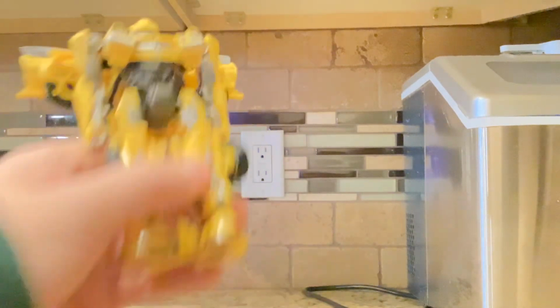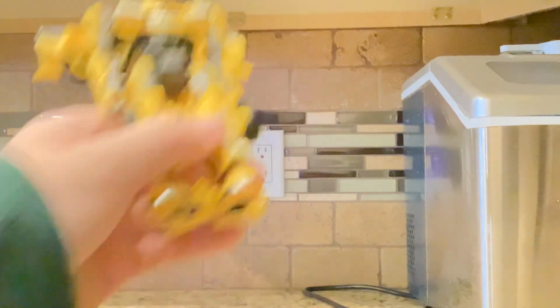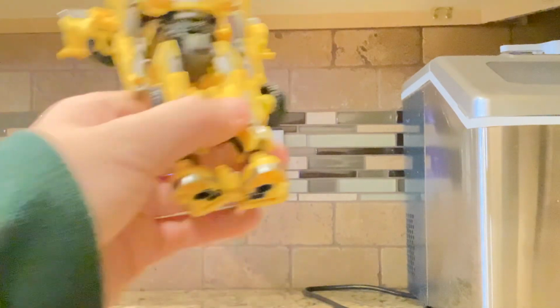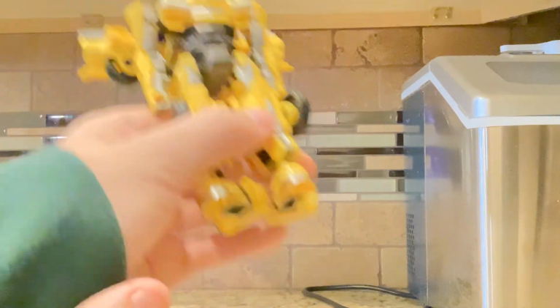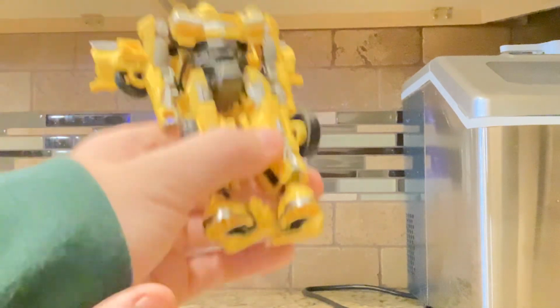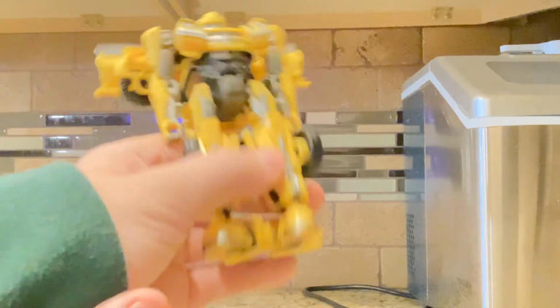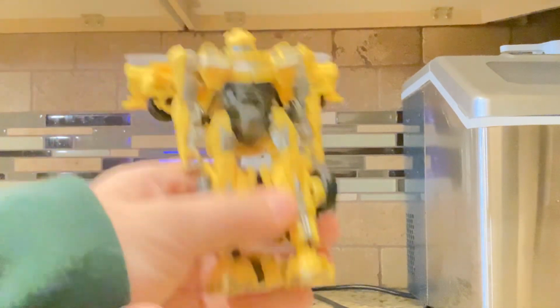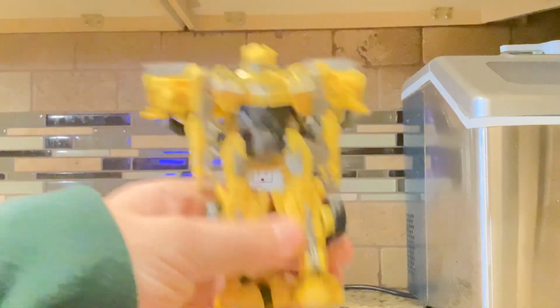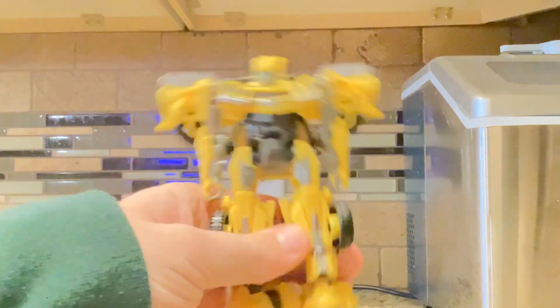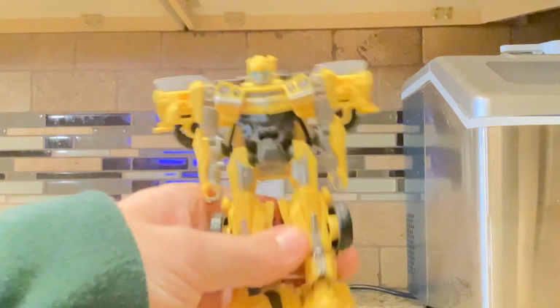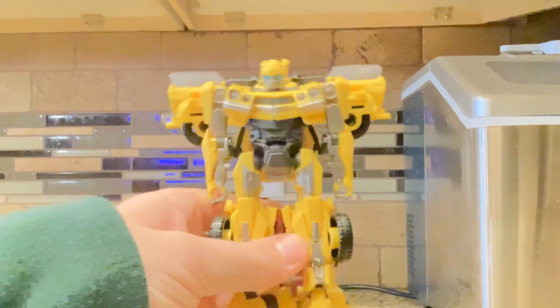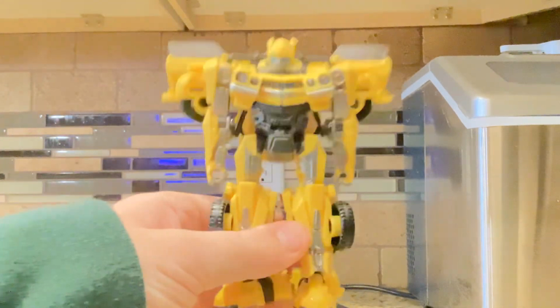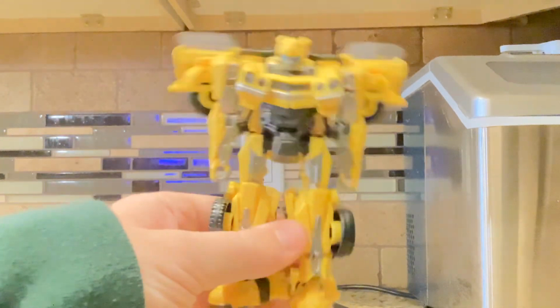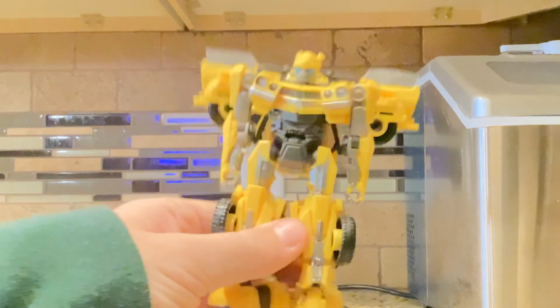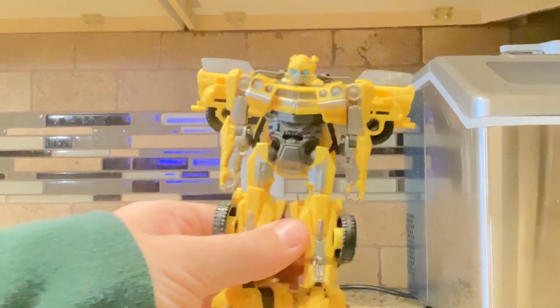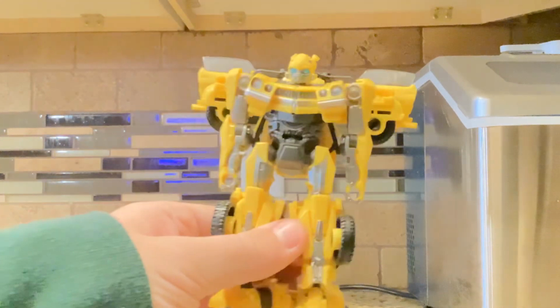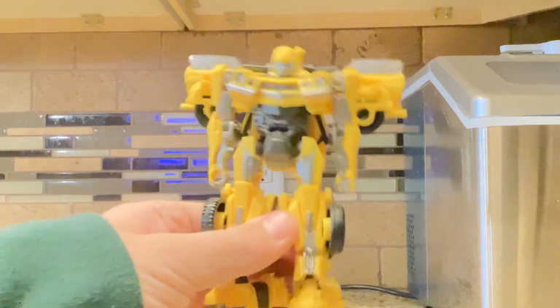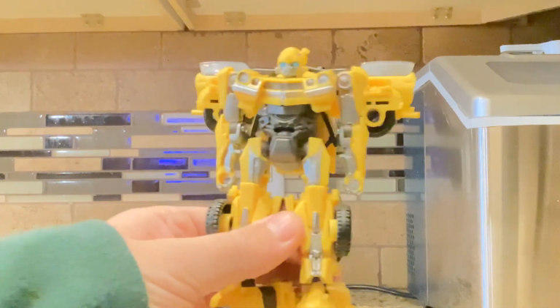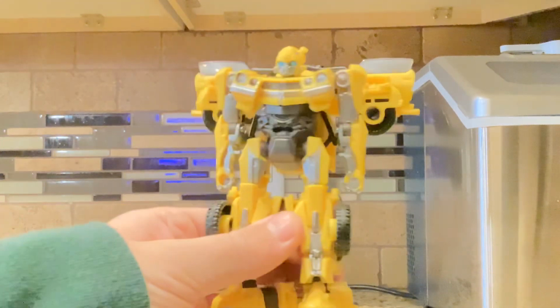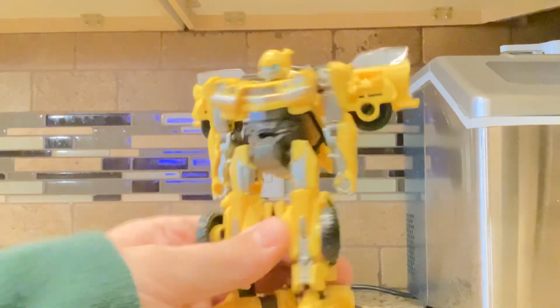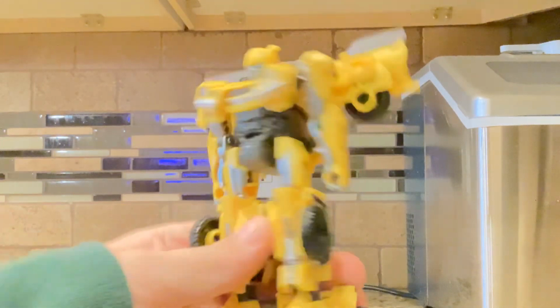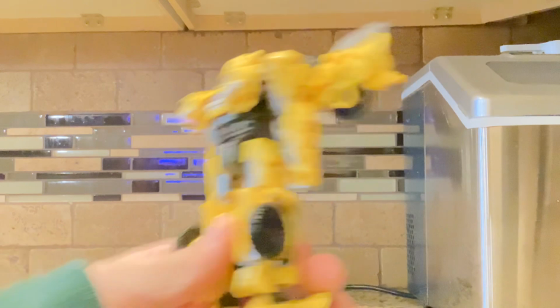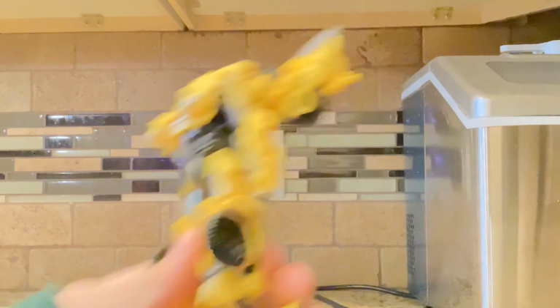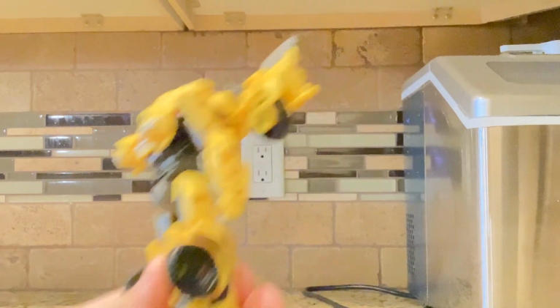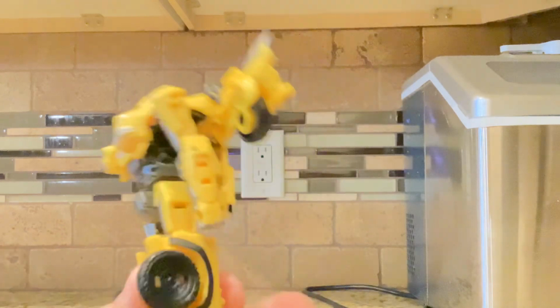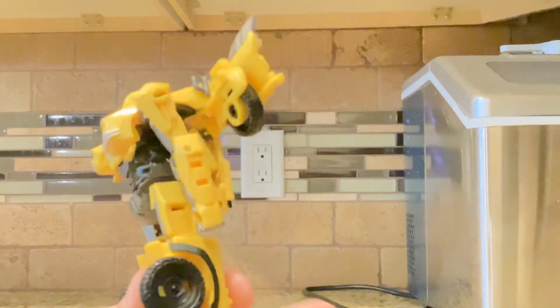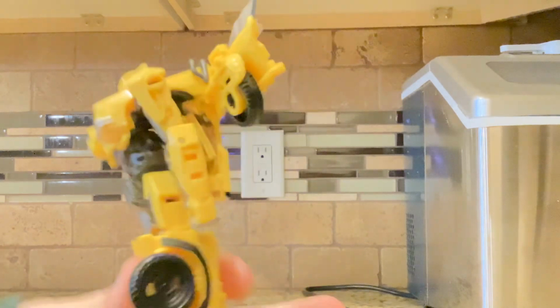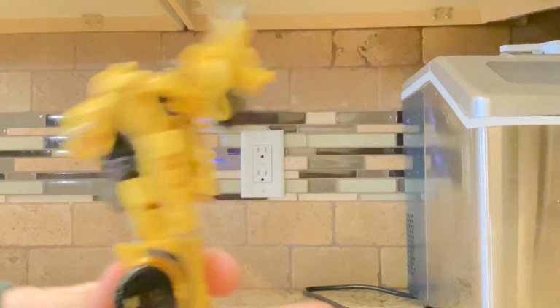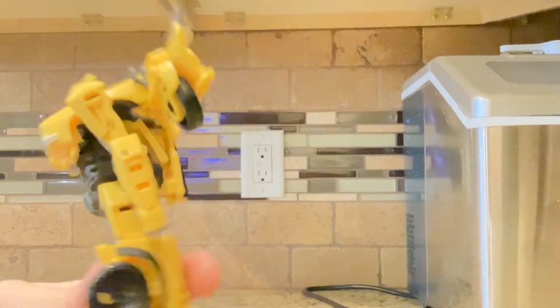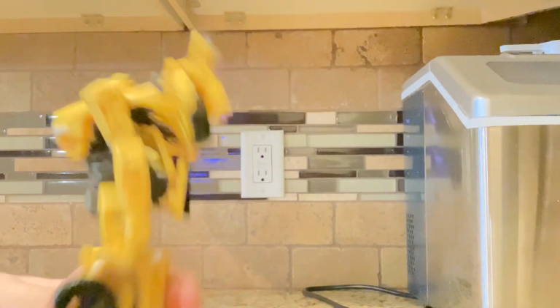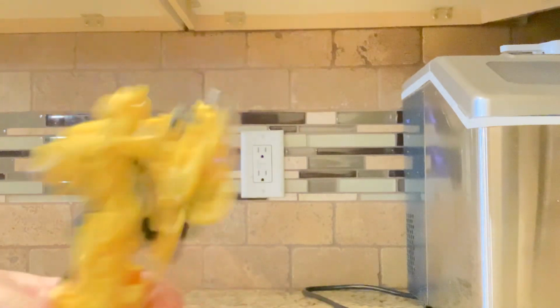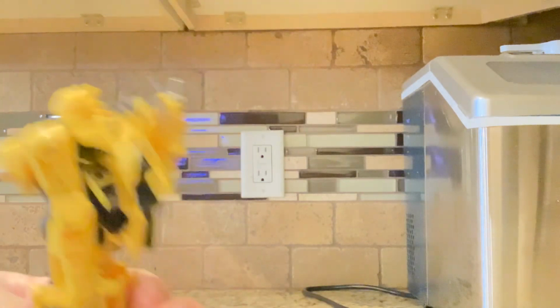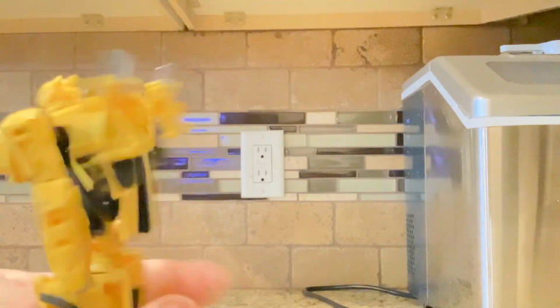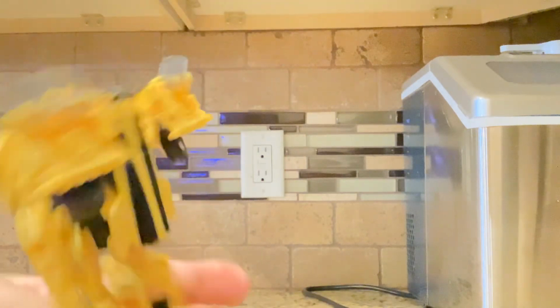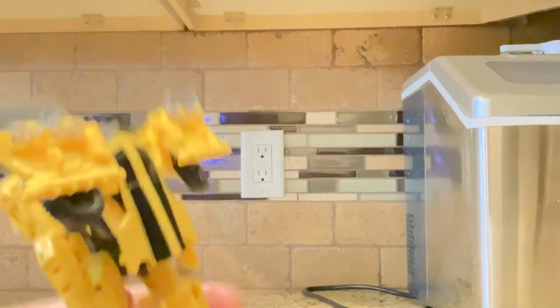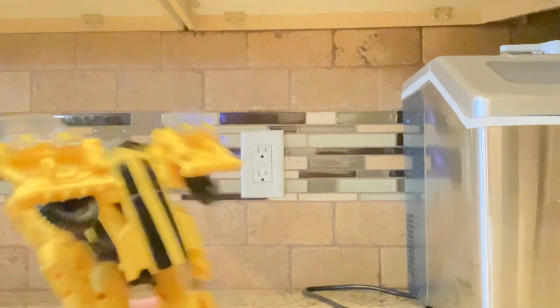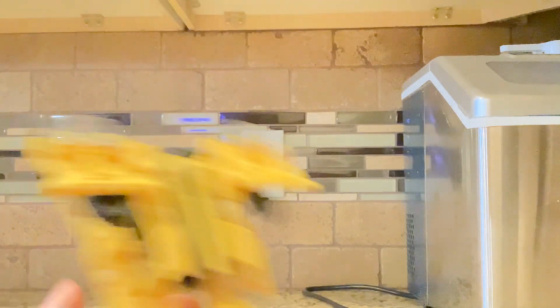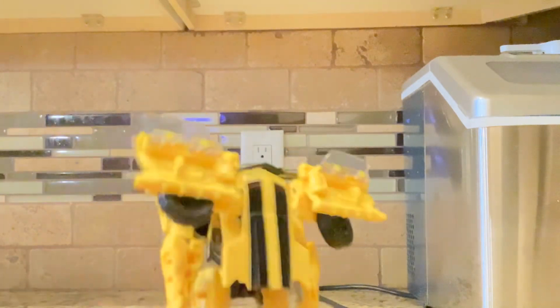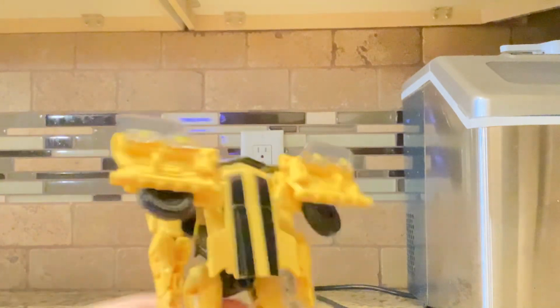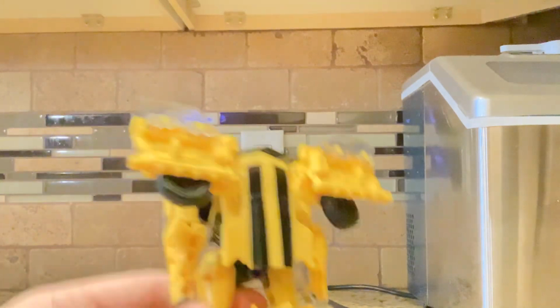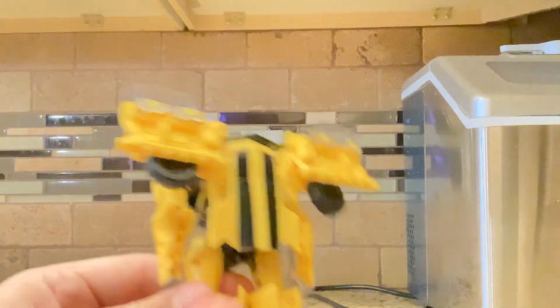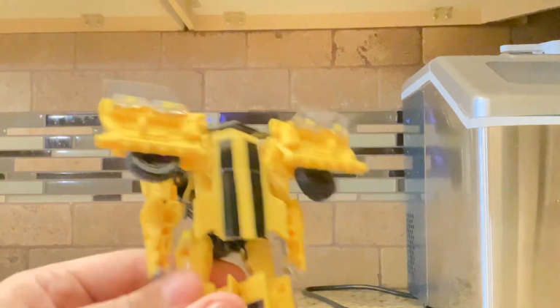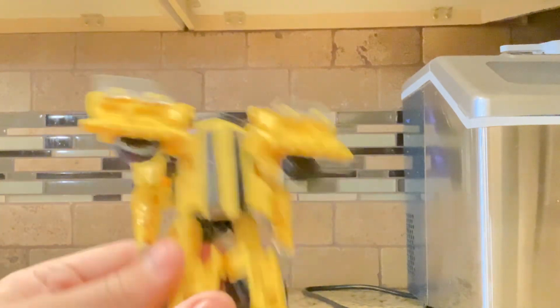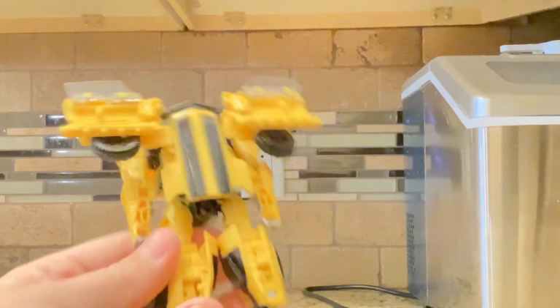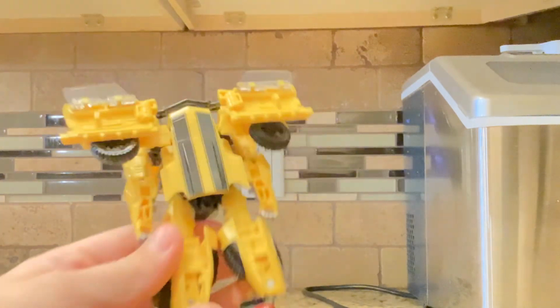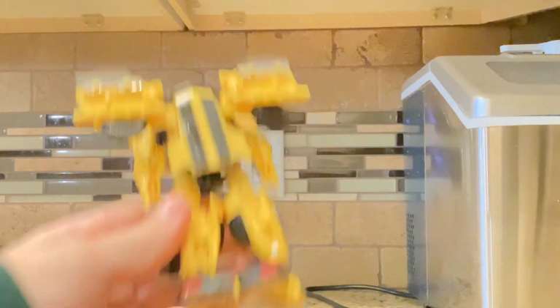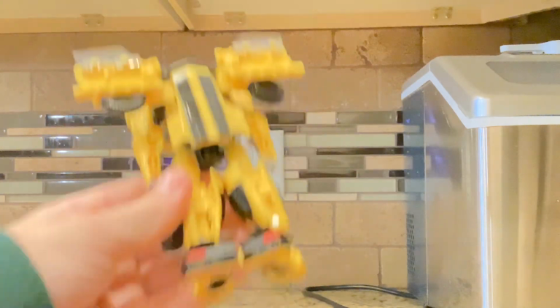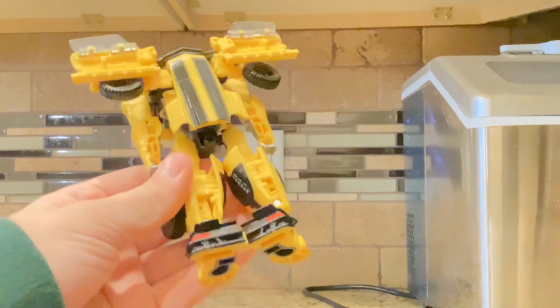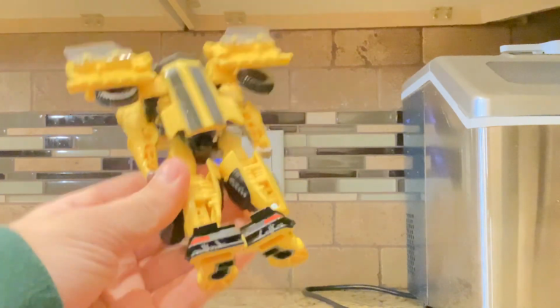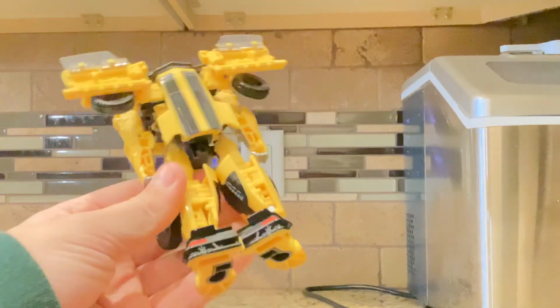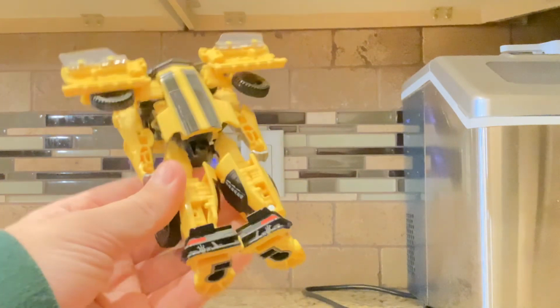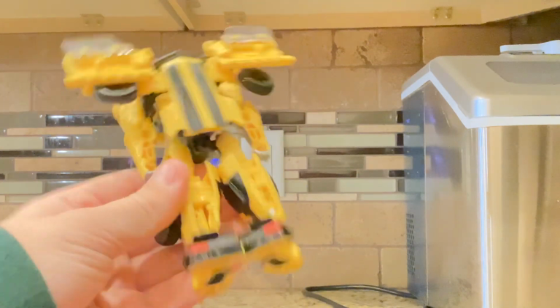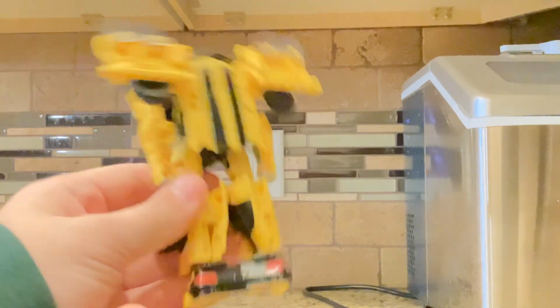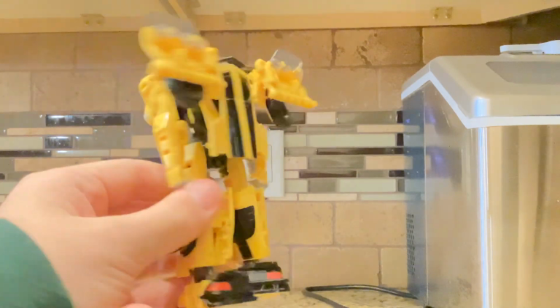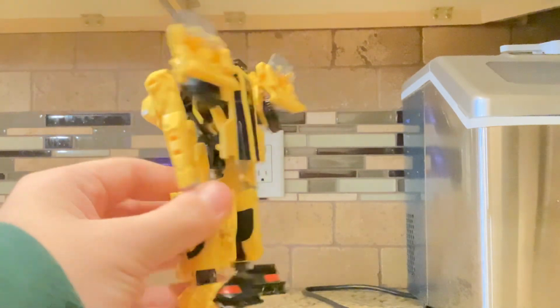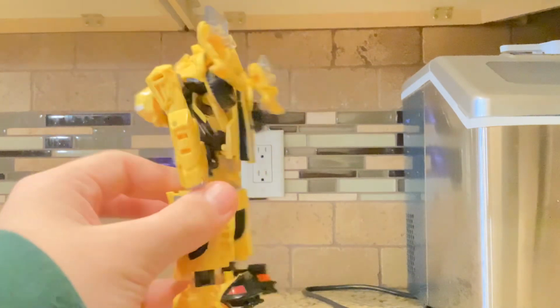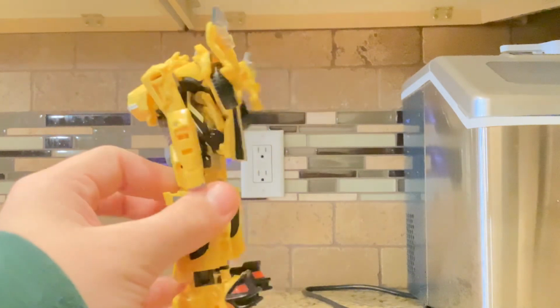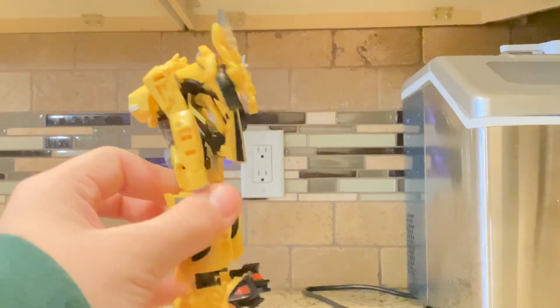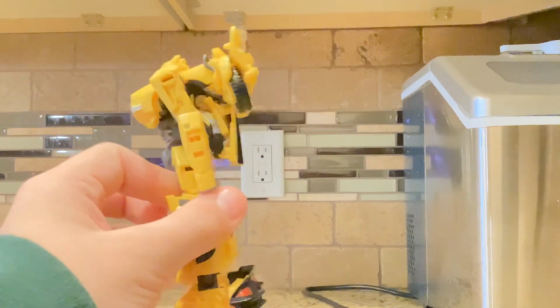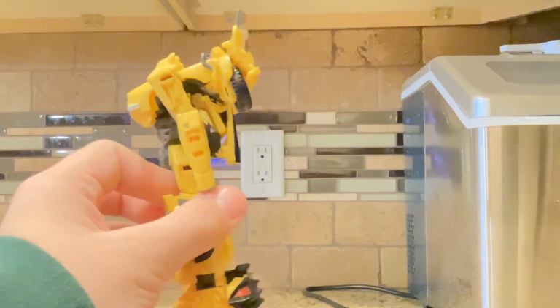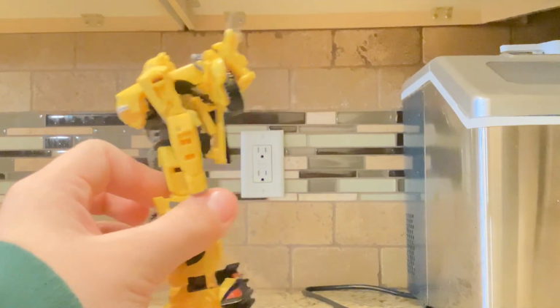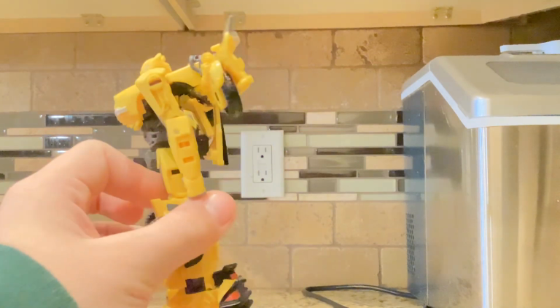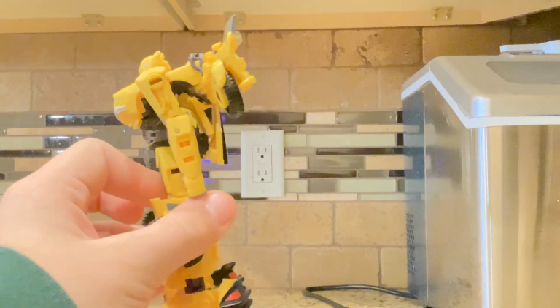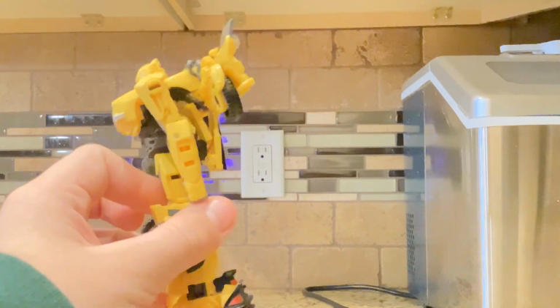Here's B127. If you look at the back, you've got a small backpack.